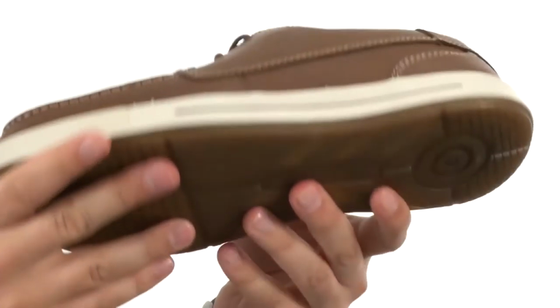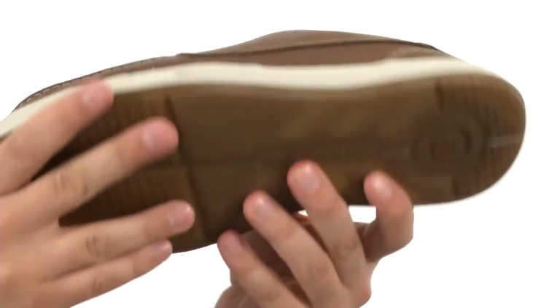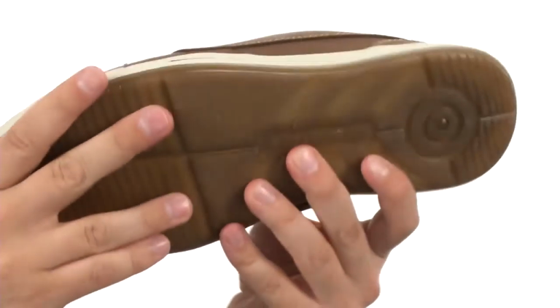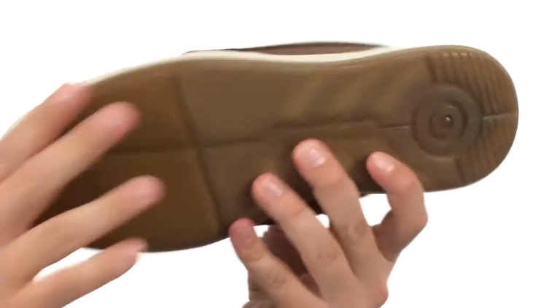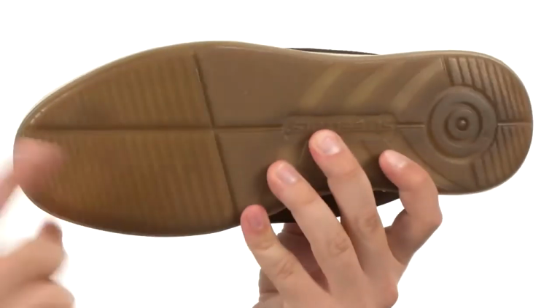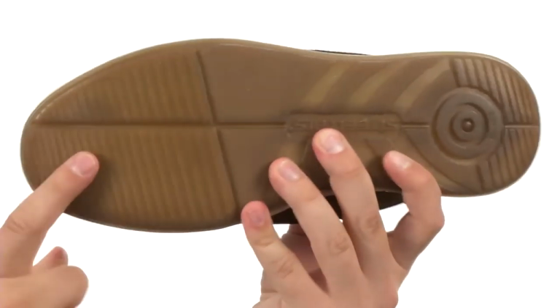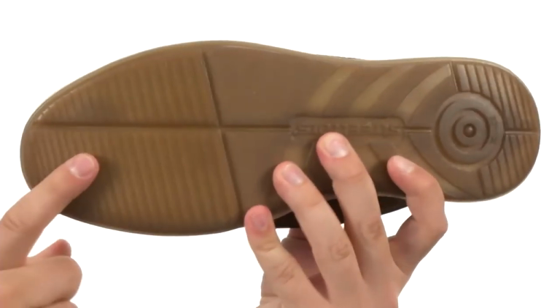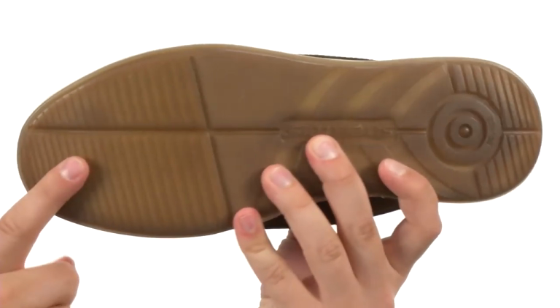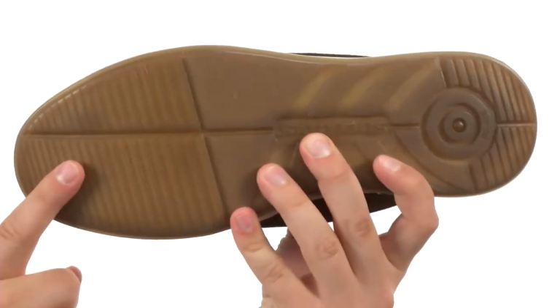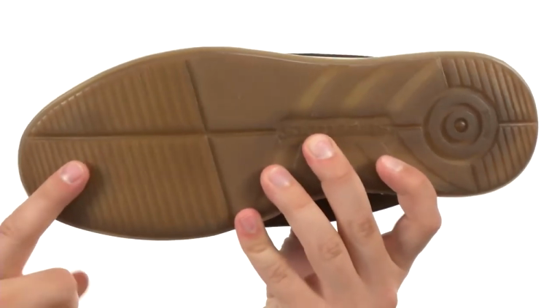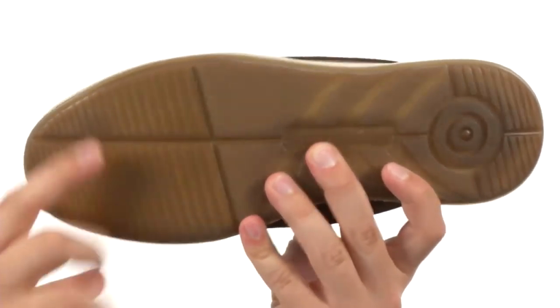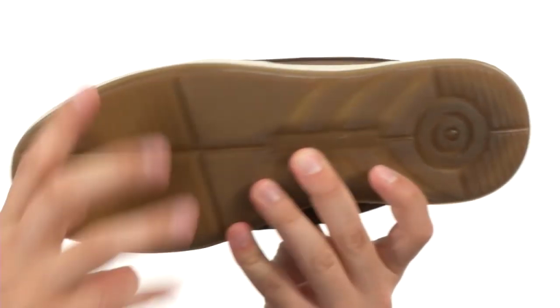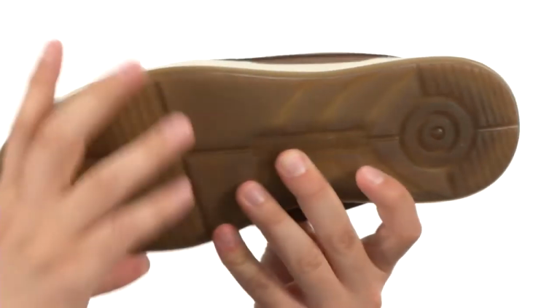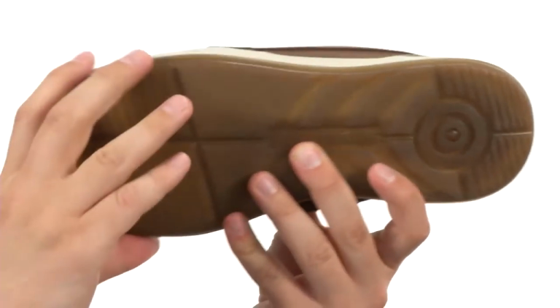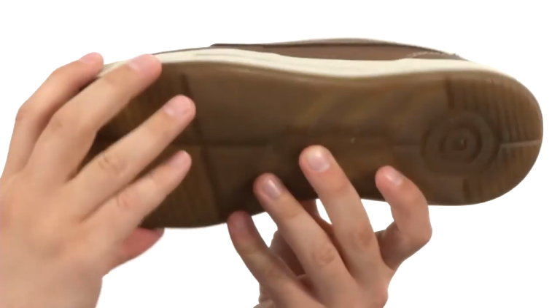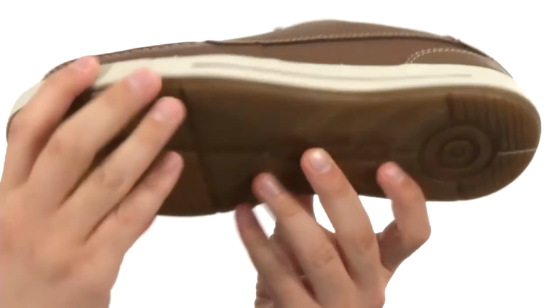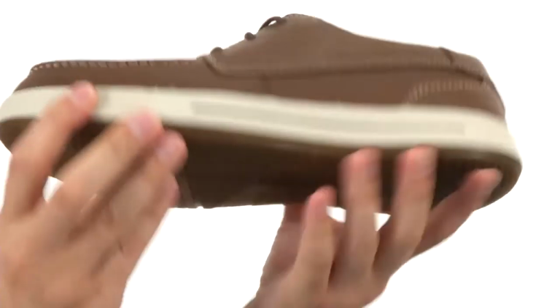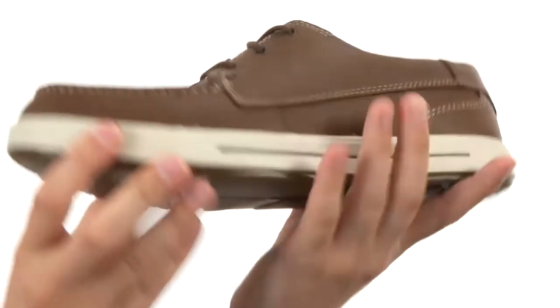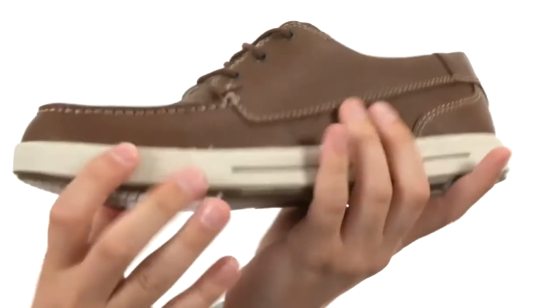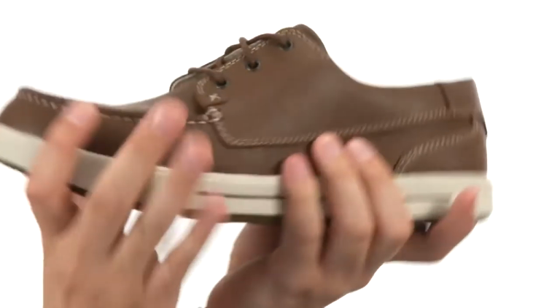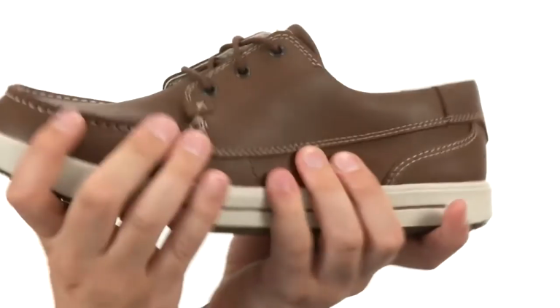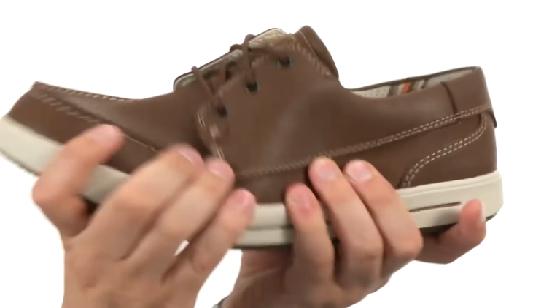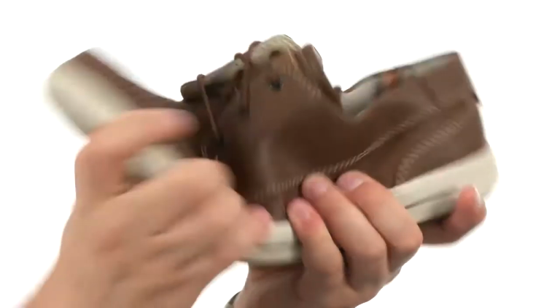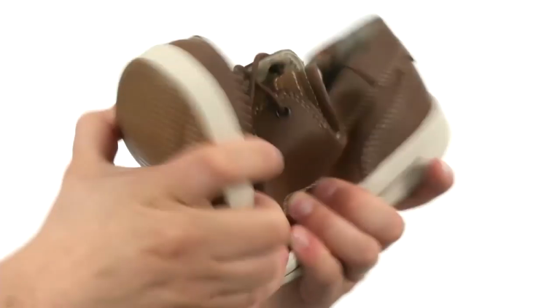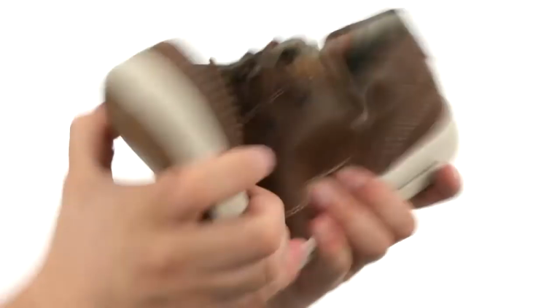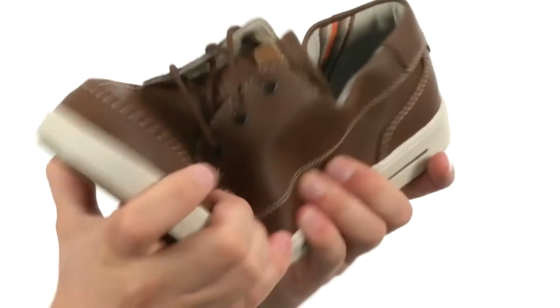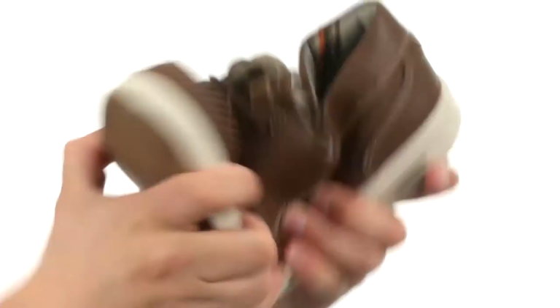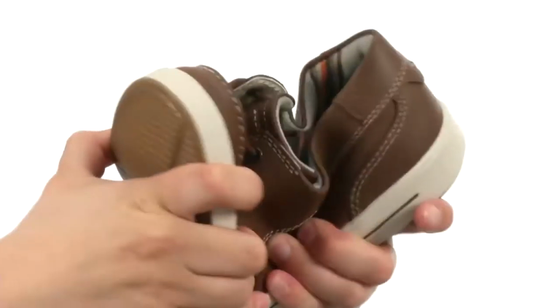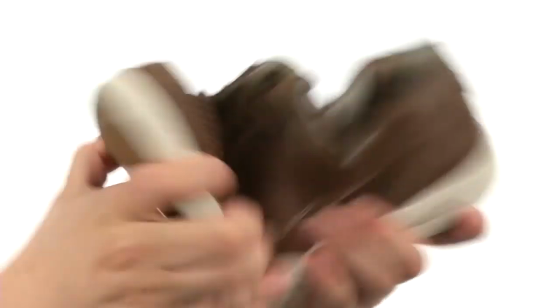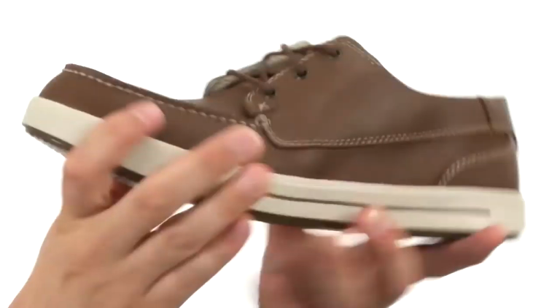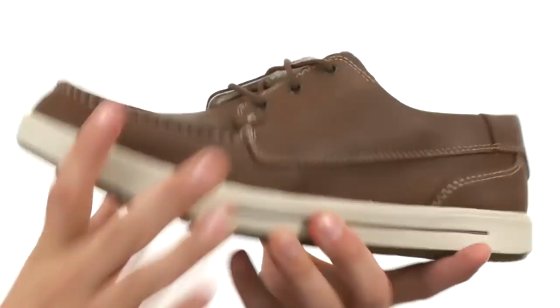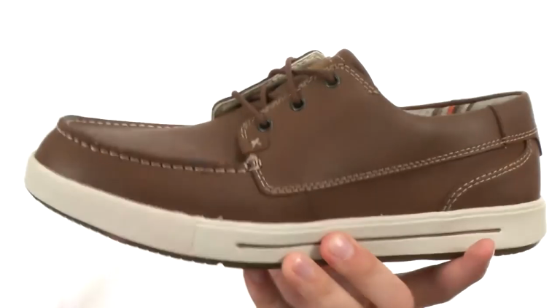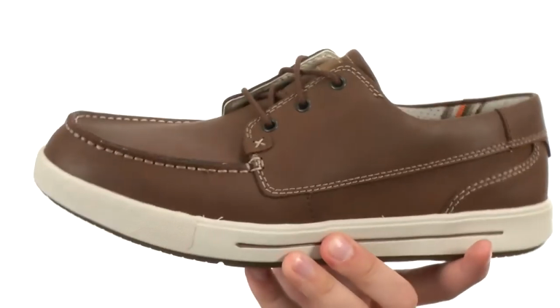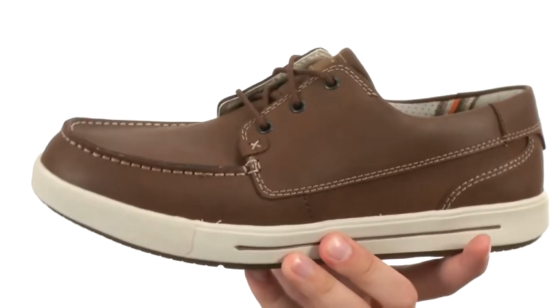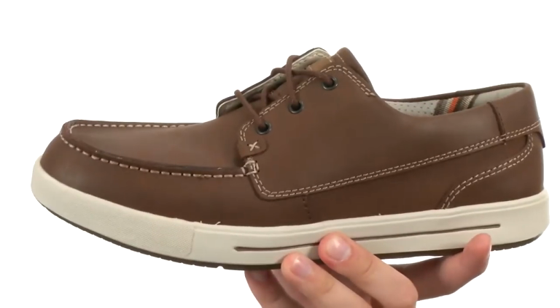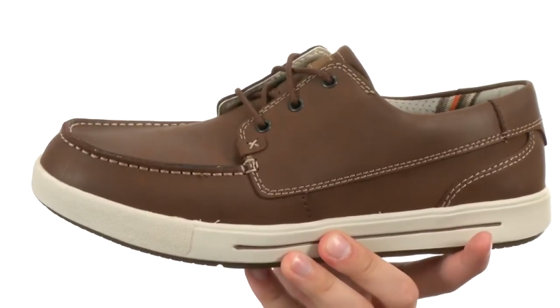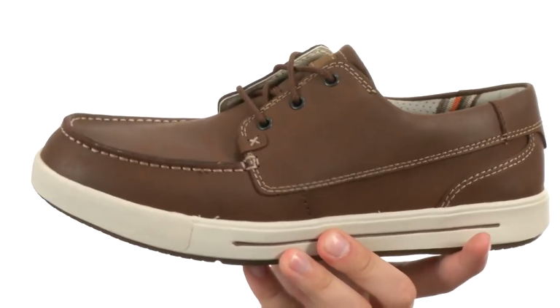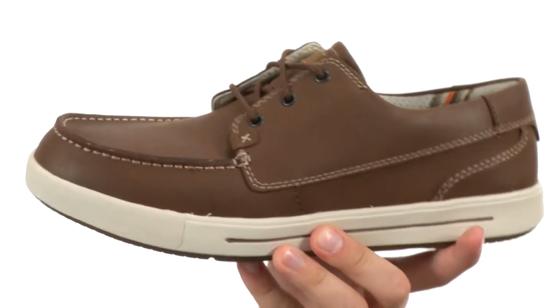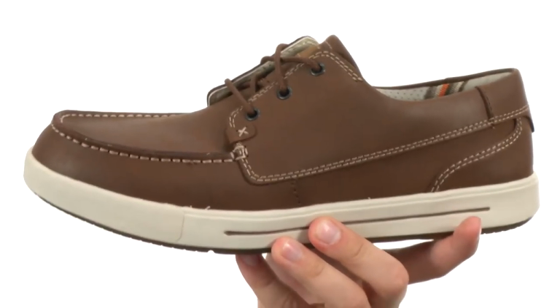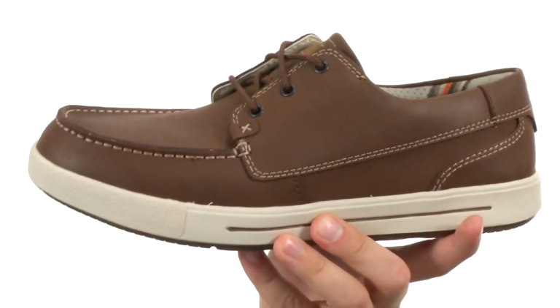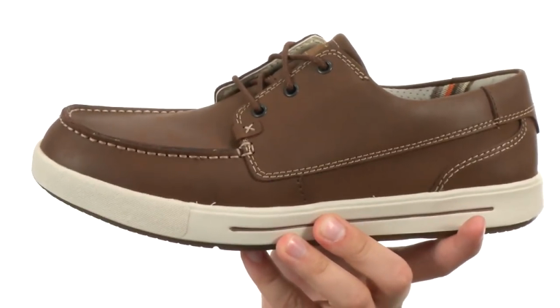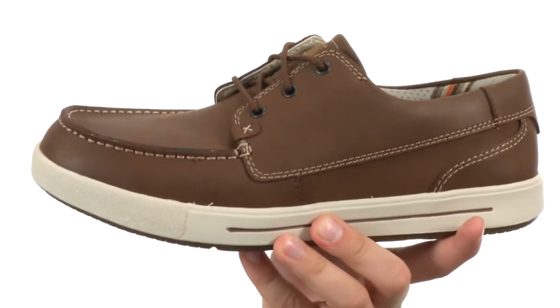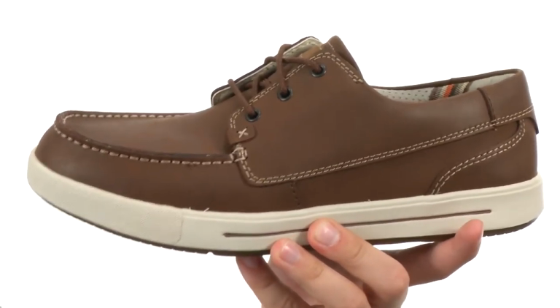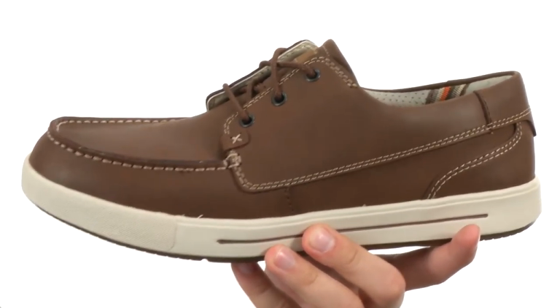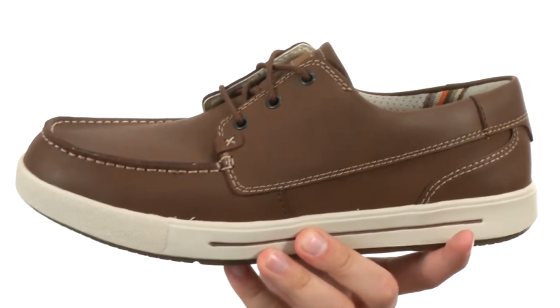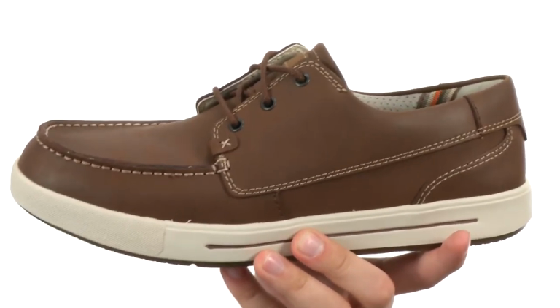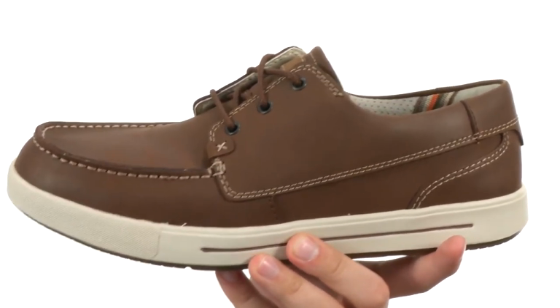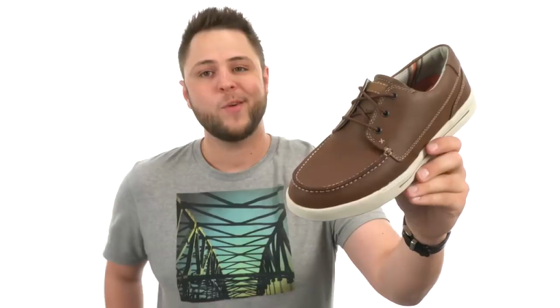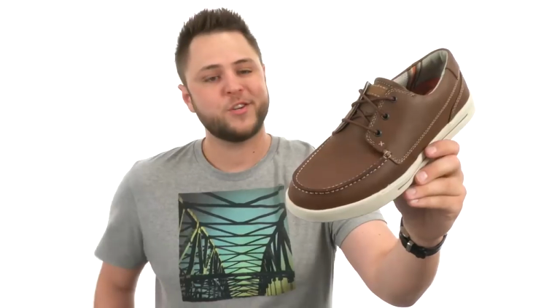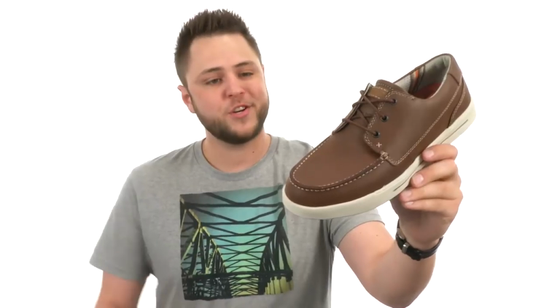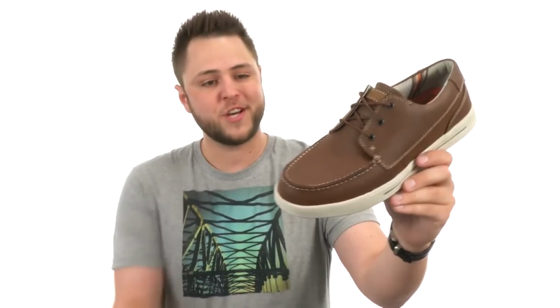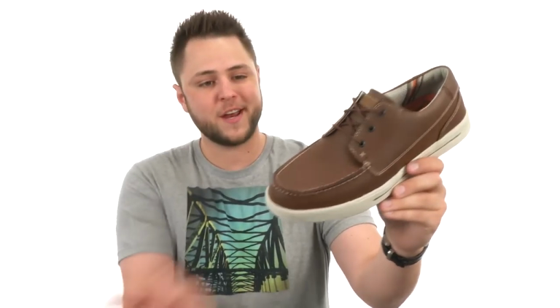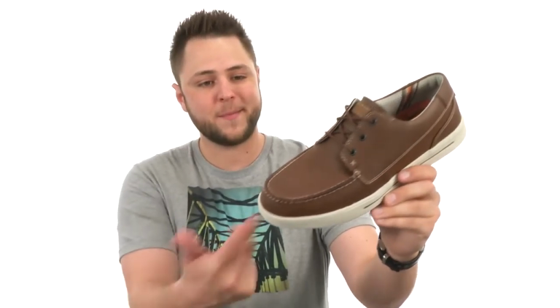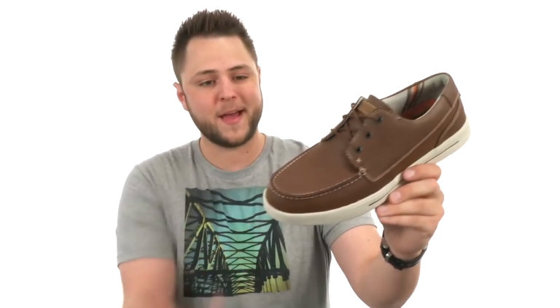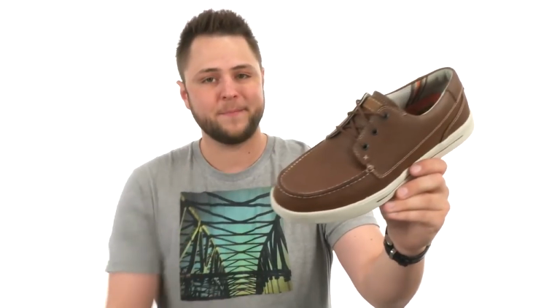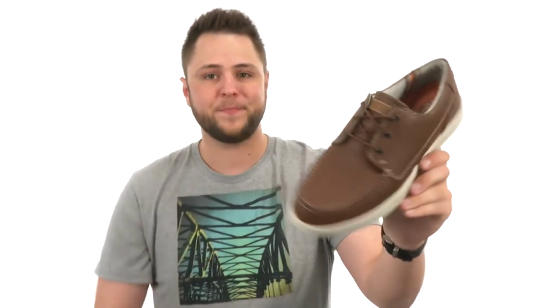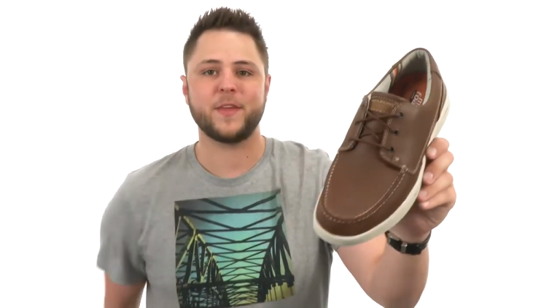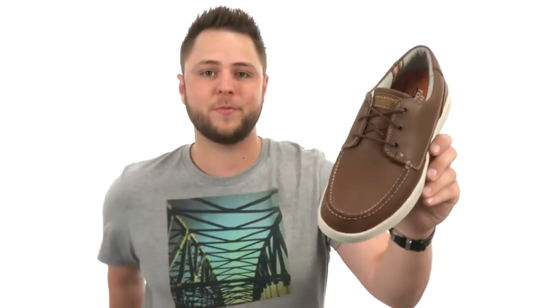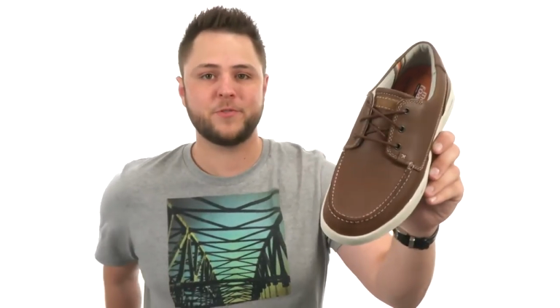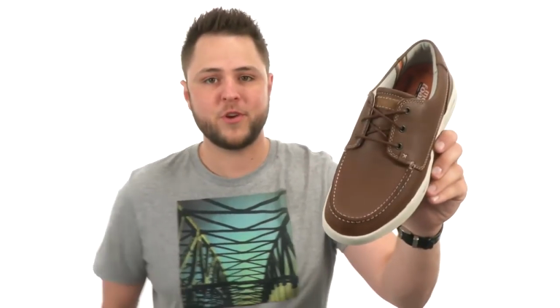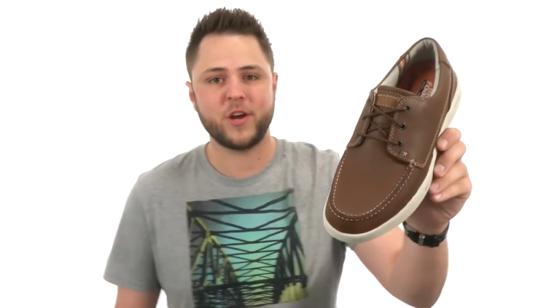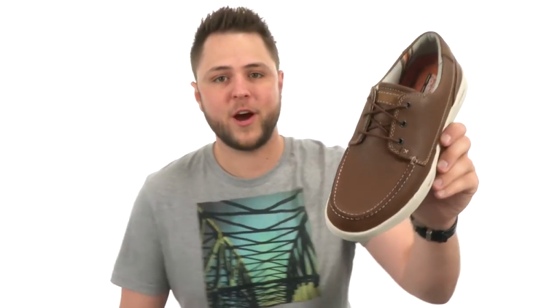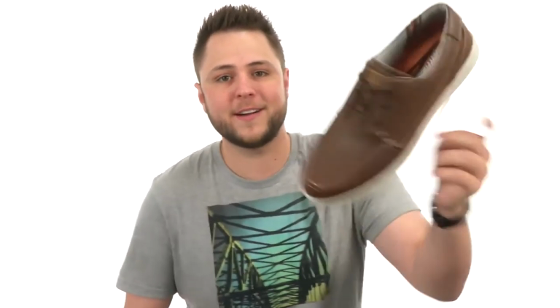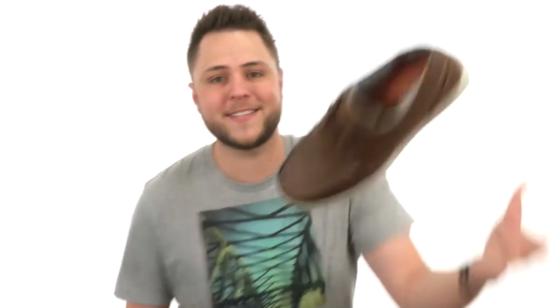Here on the bottom we have a really durable outsole that will help keep you nice and steady. It's also very, very flexible. Make sure you check them out — they're from Streetcars.